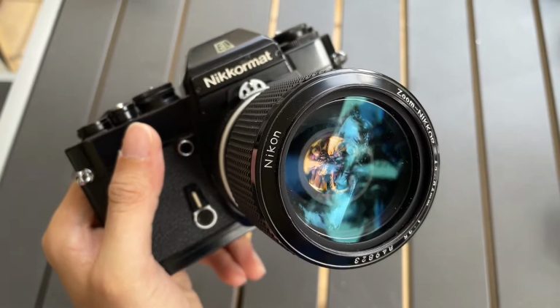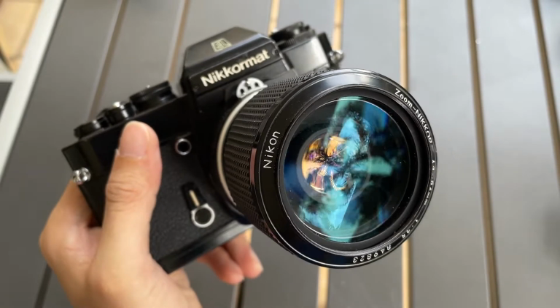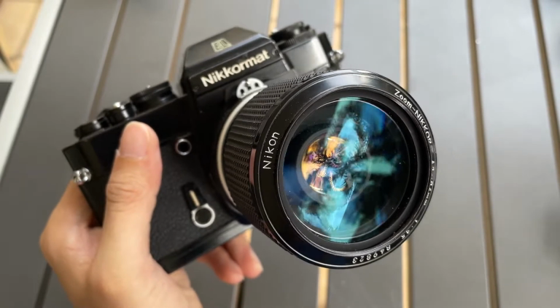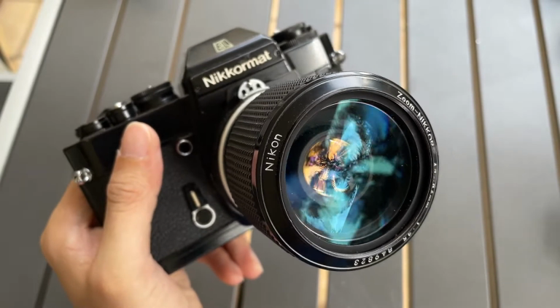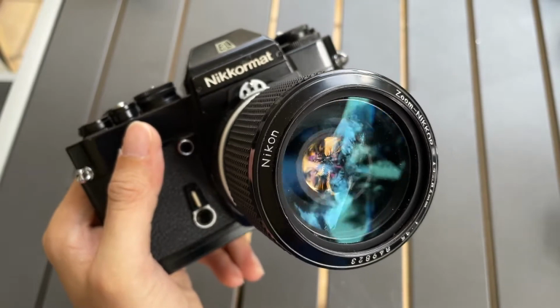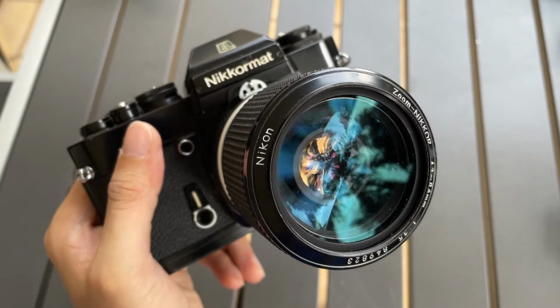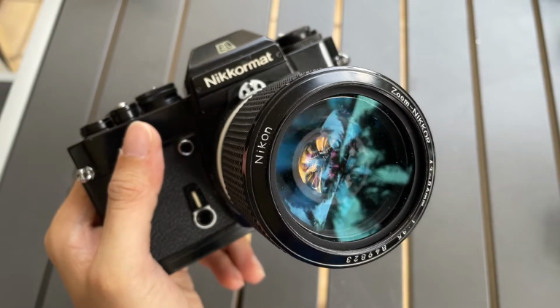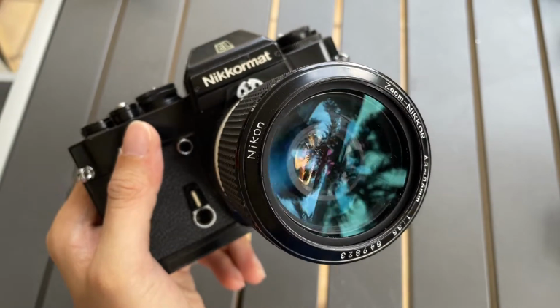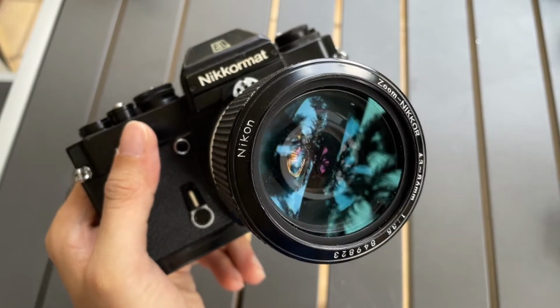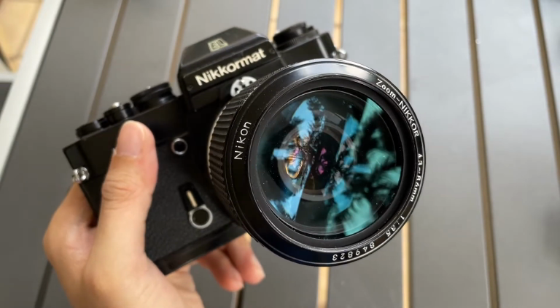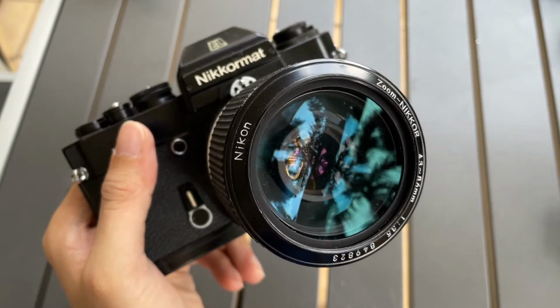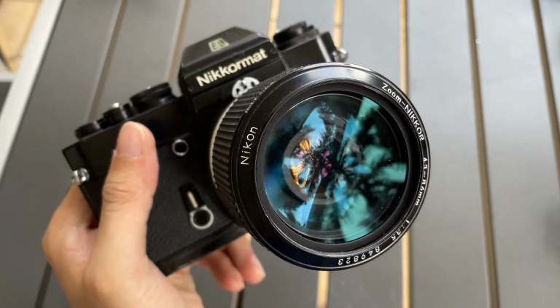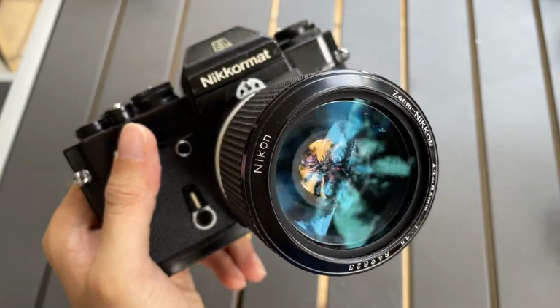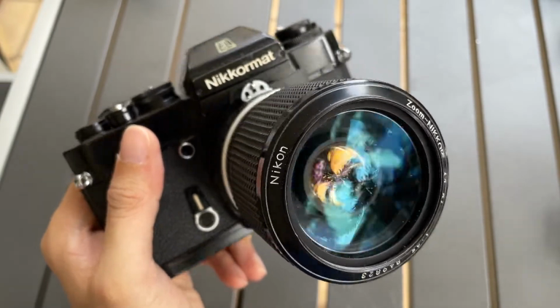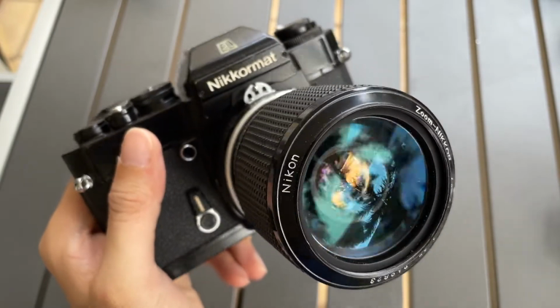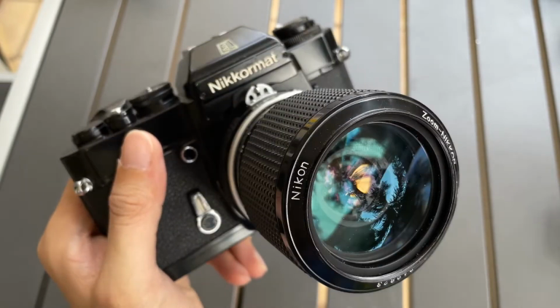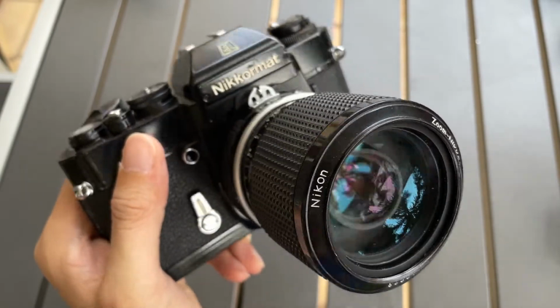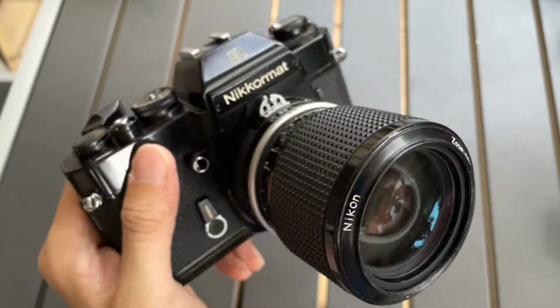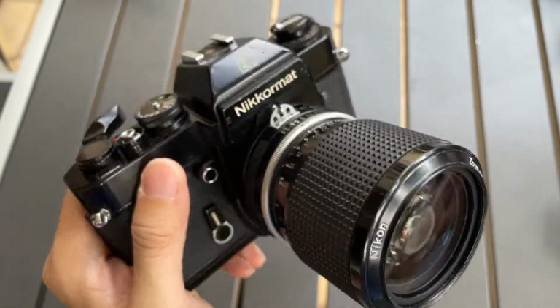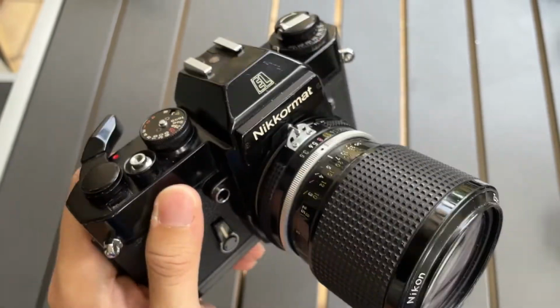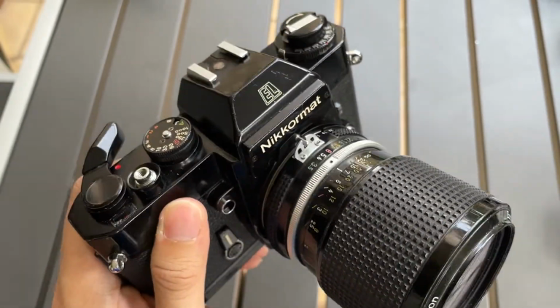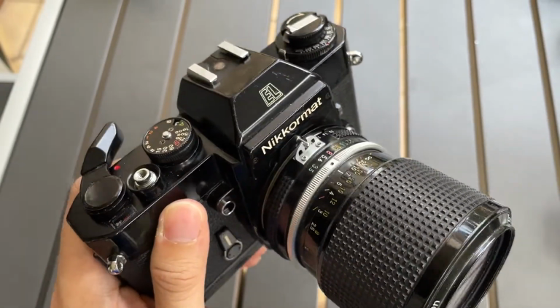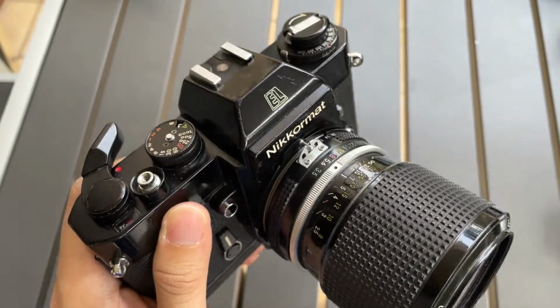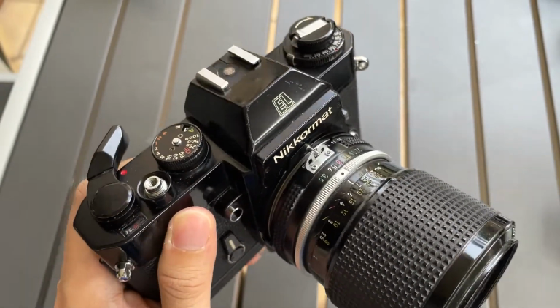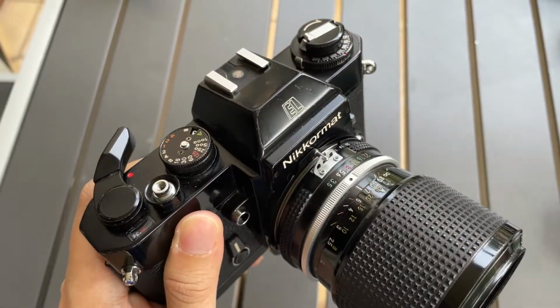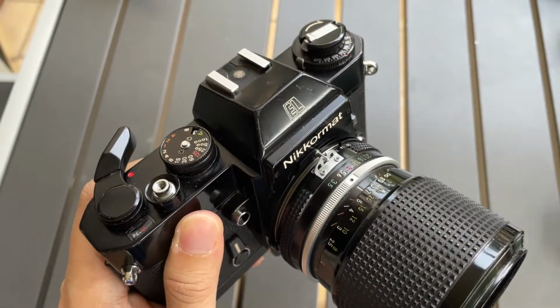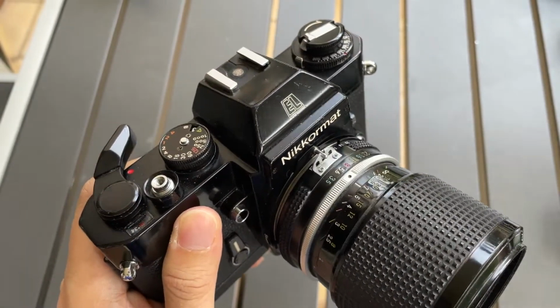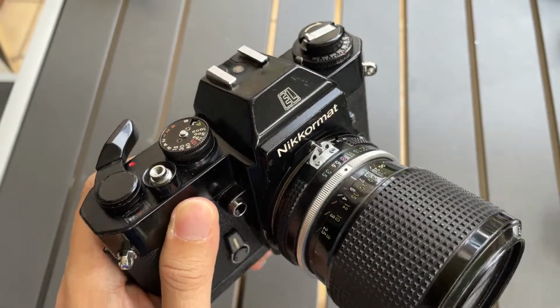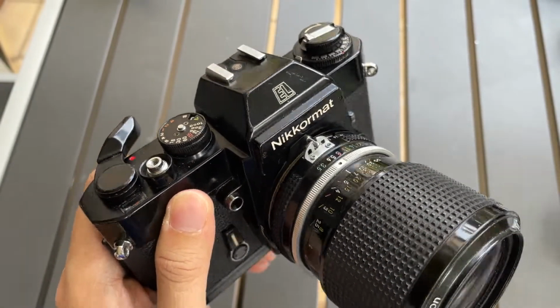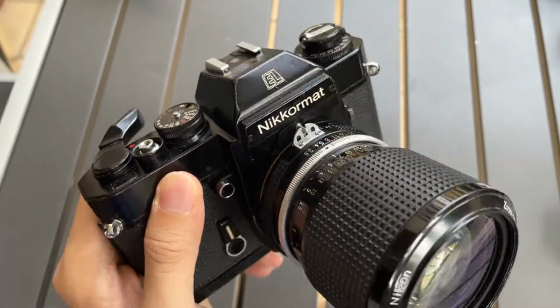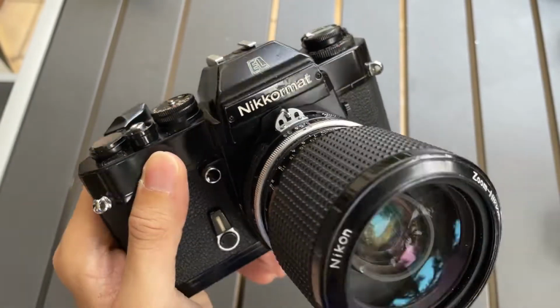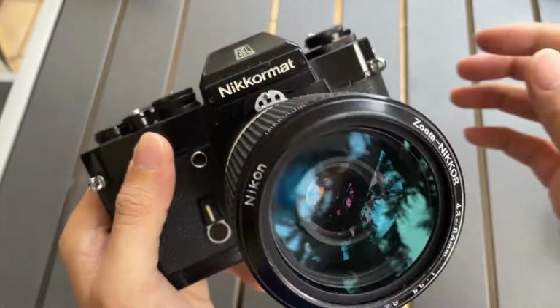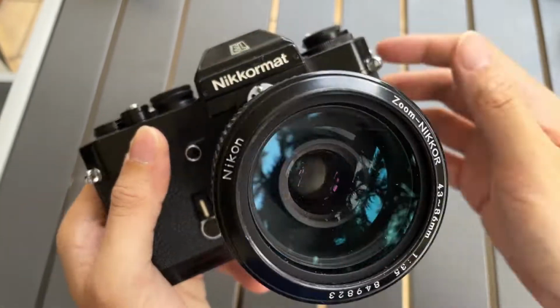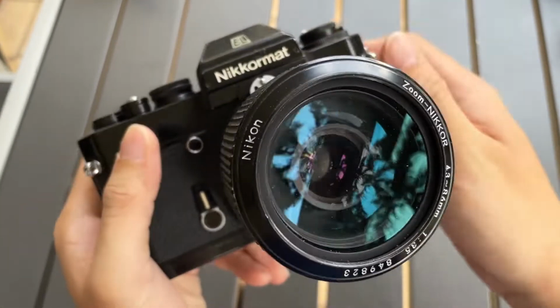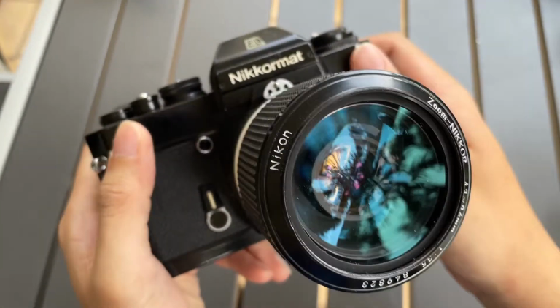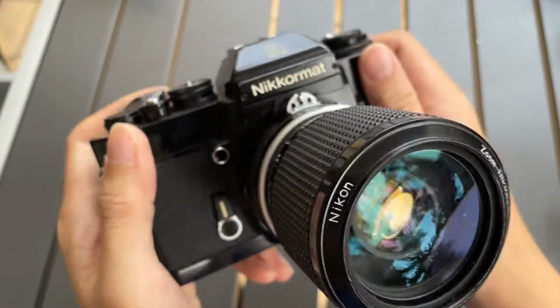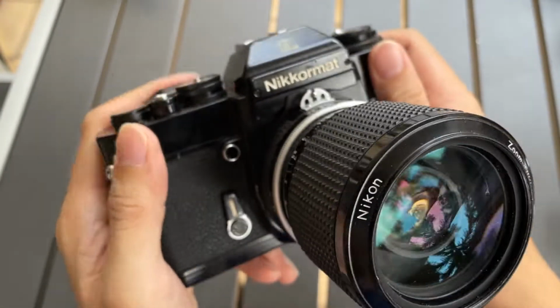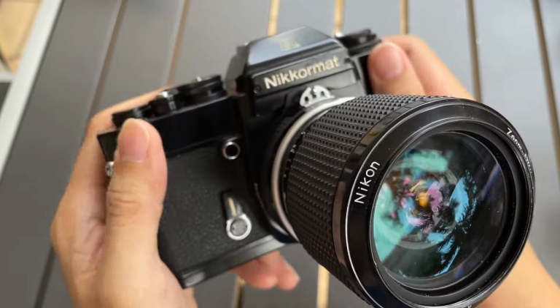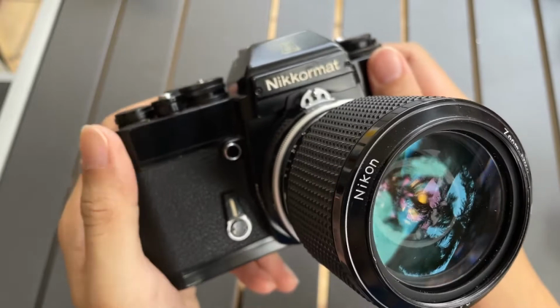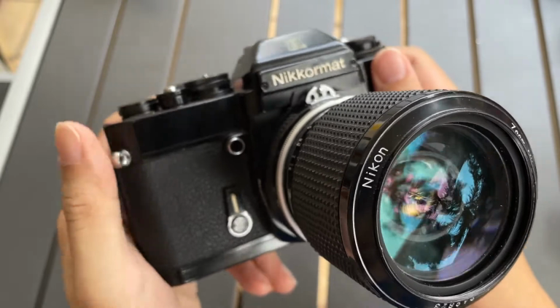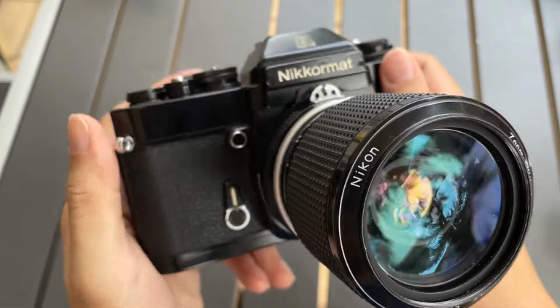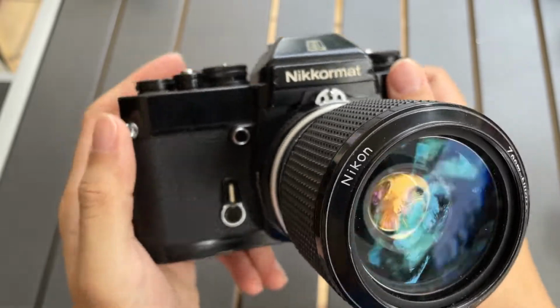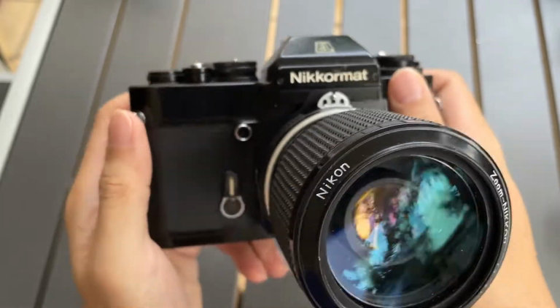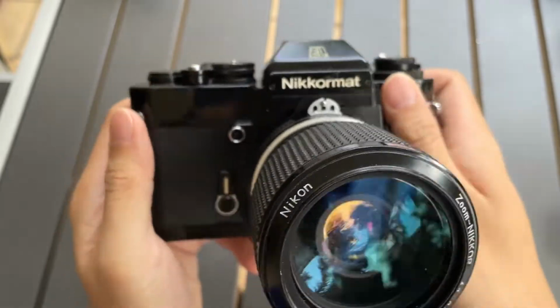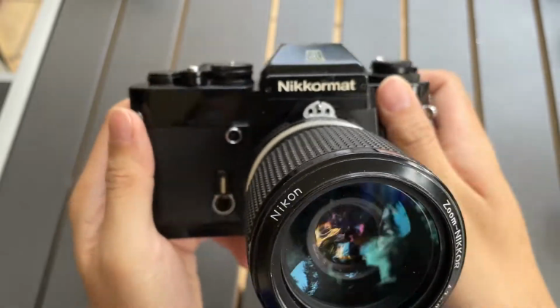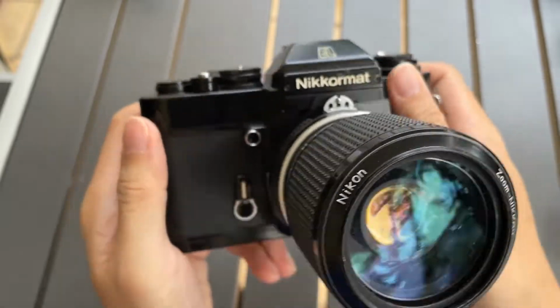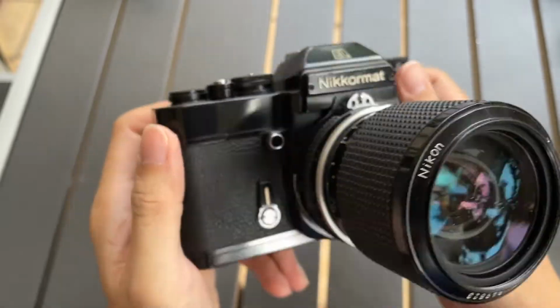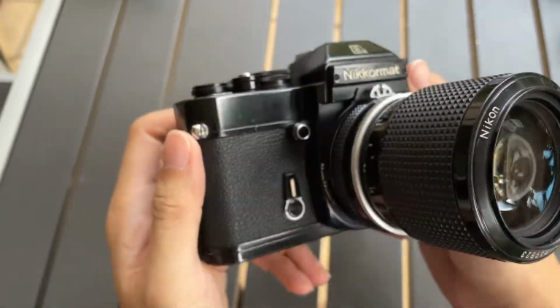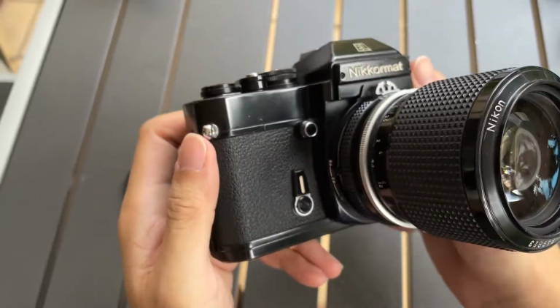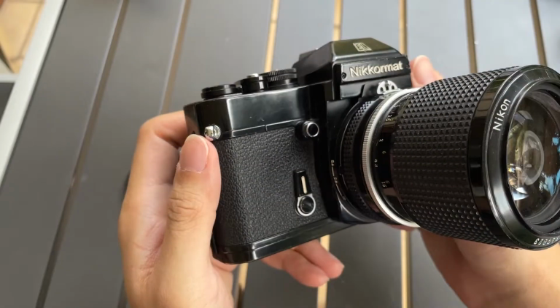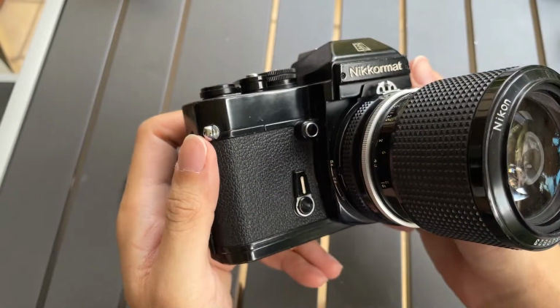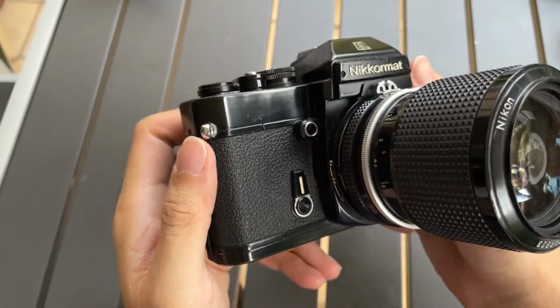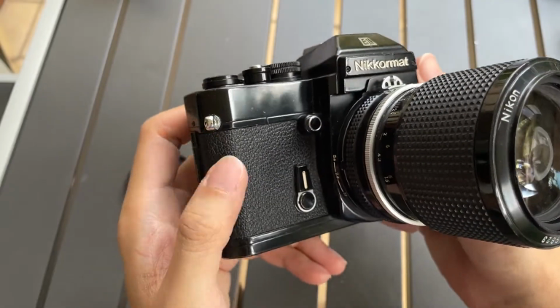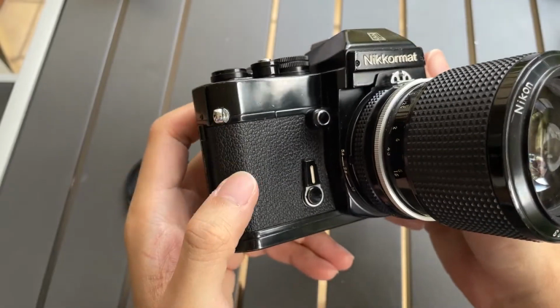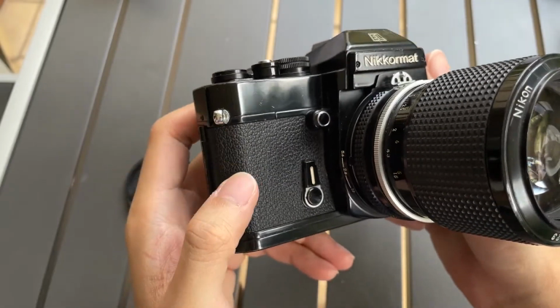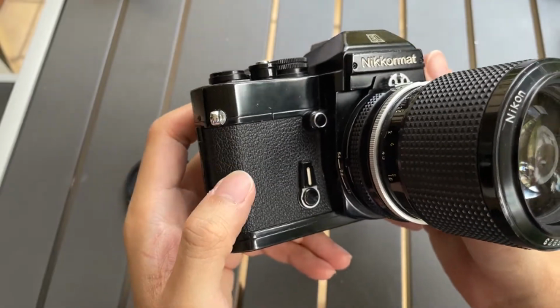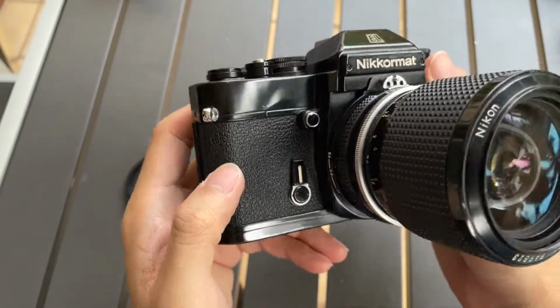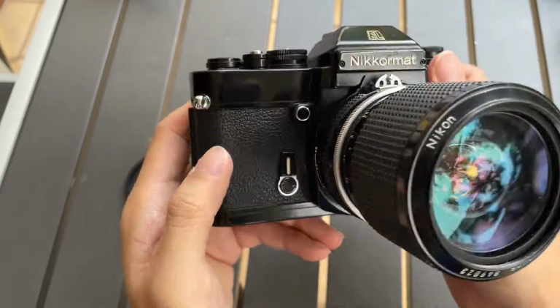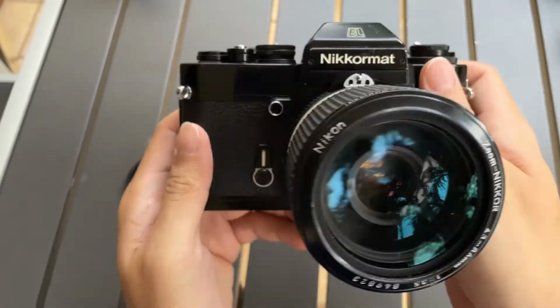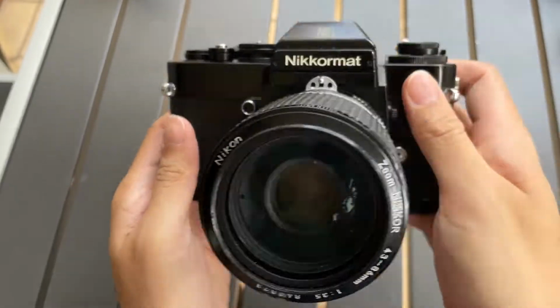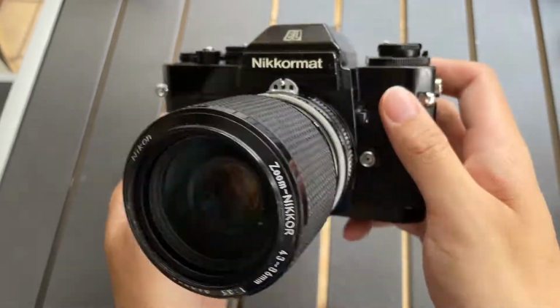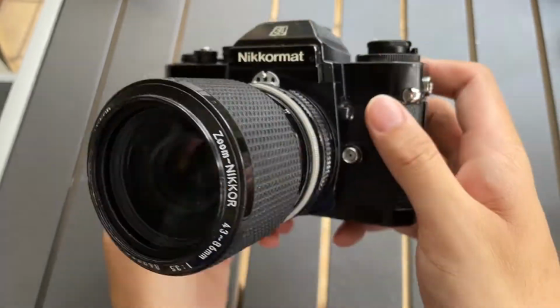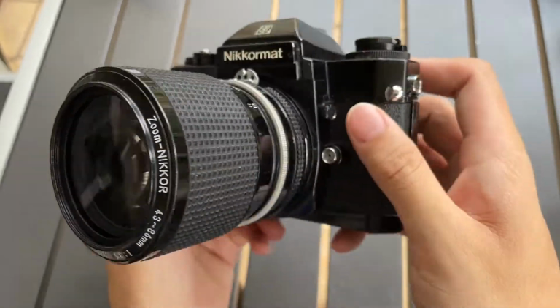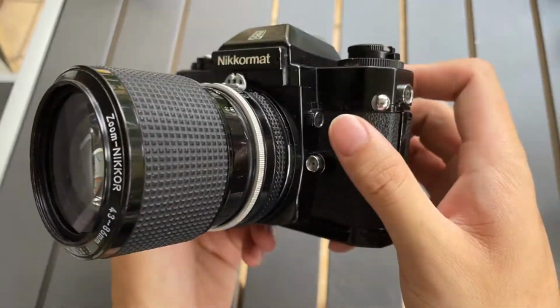Hi everyone. I want to show you this Nikomat EL camera and show you how to actually use the exposure lock function on this camera.